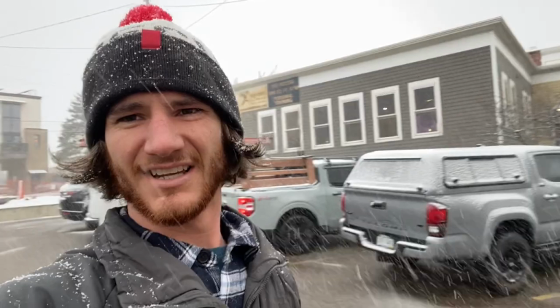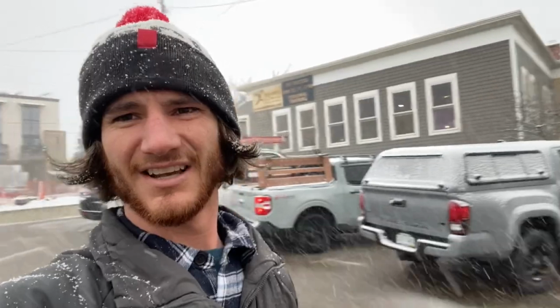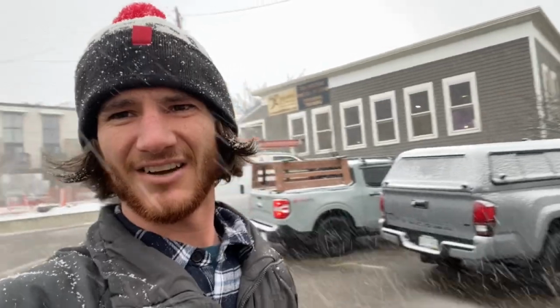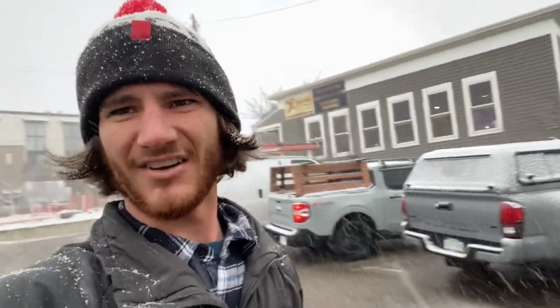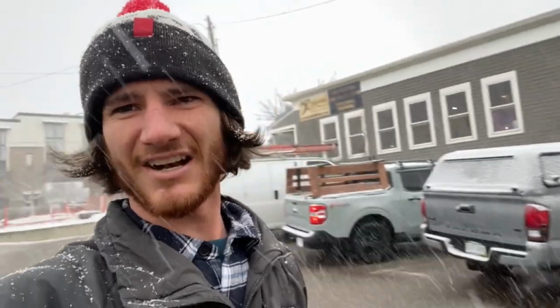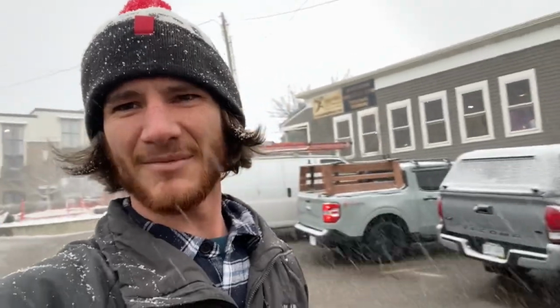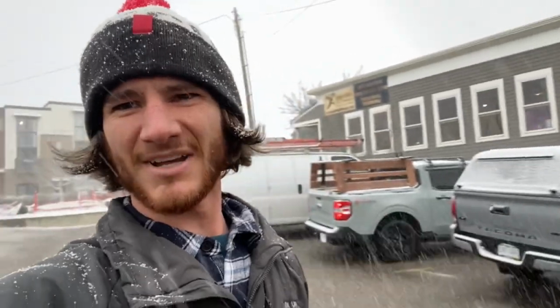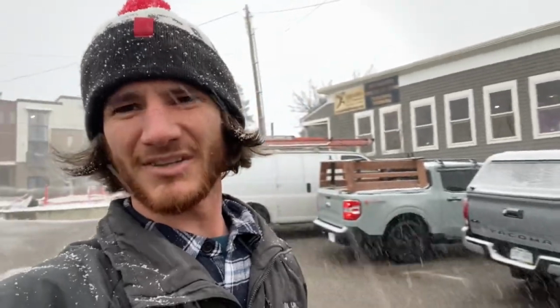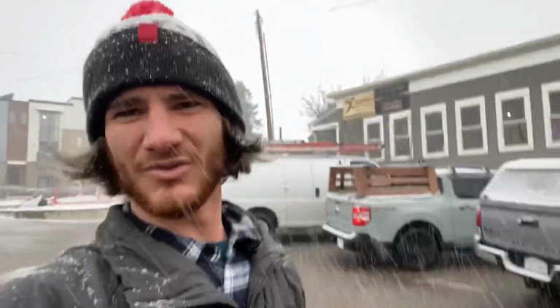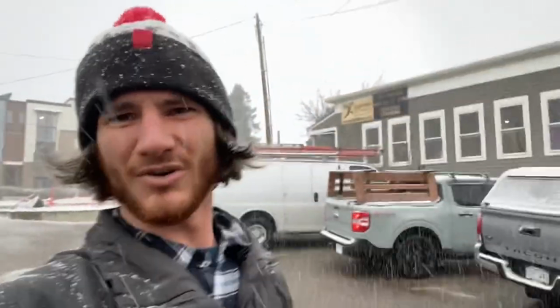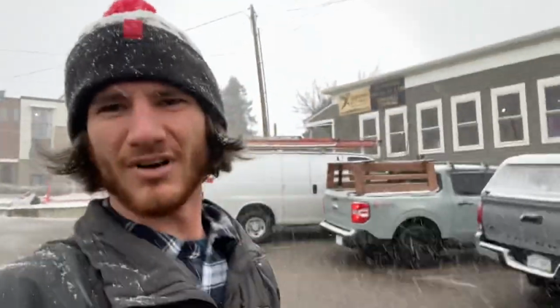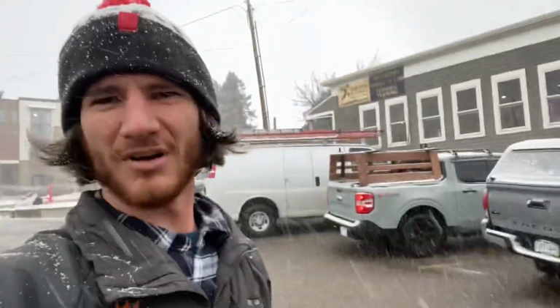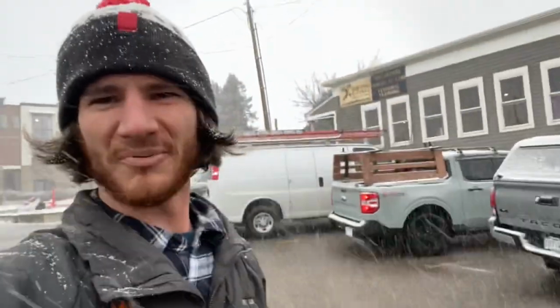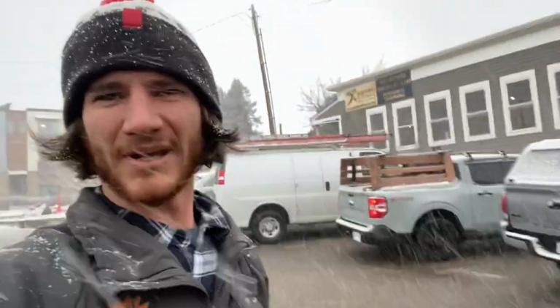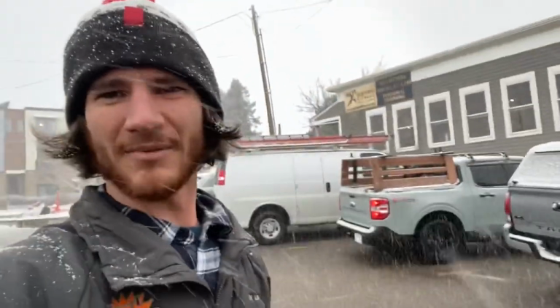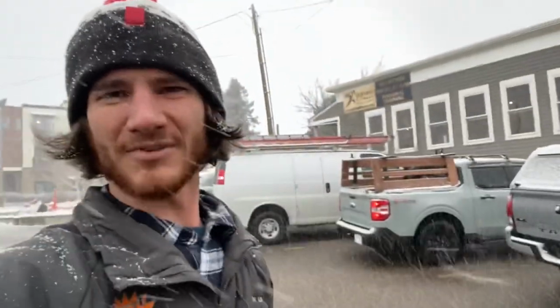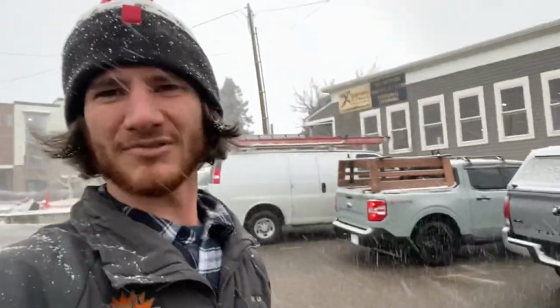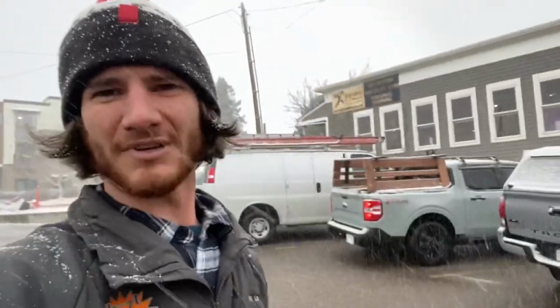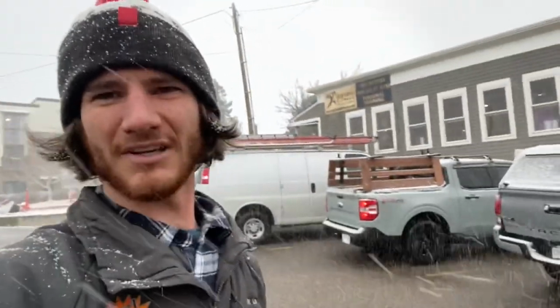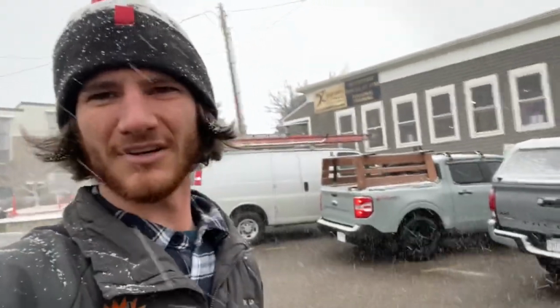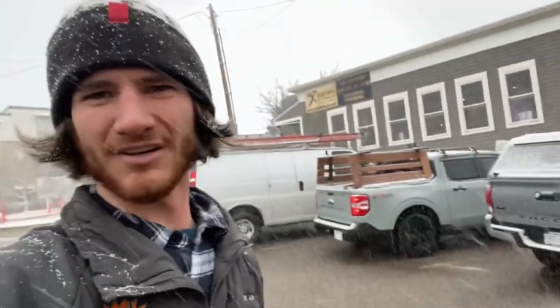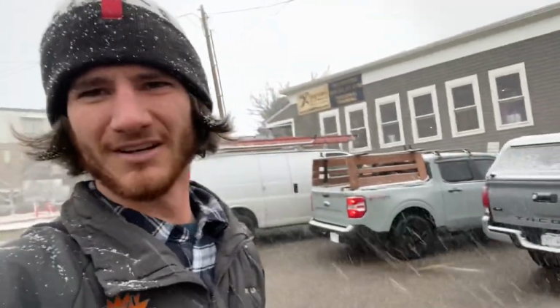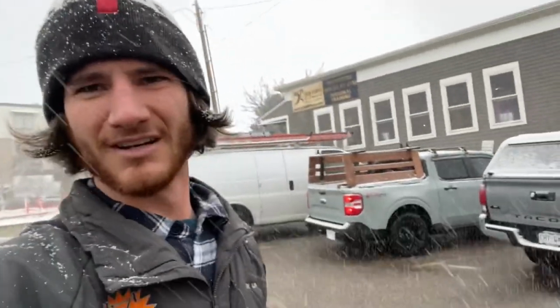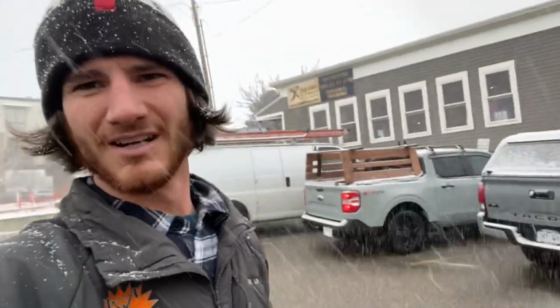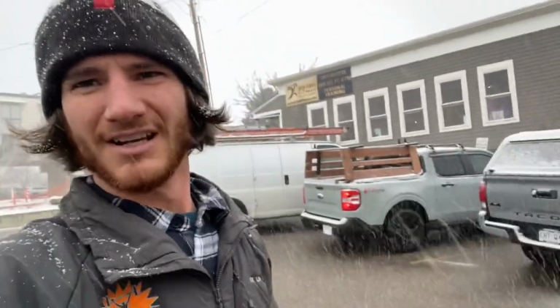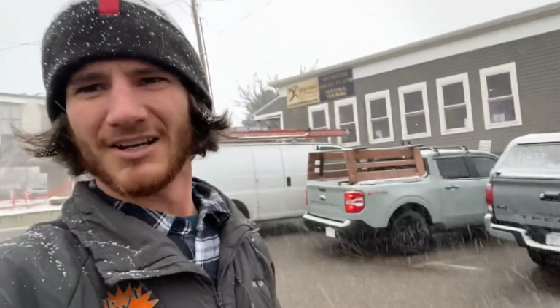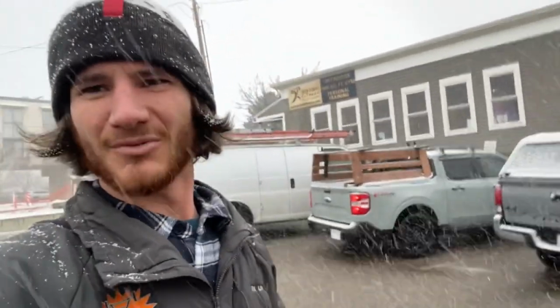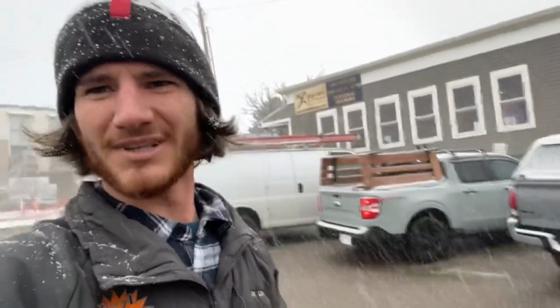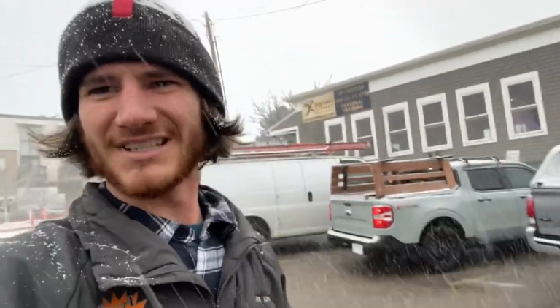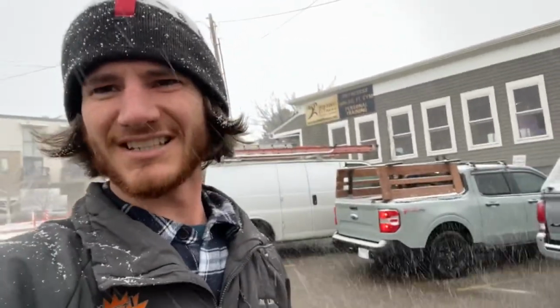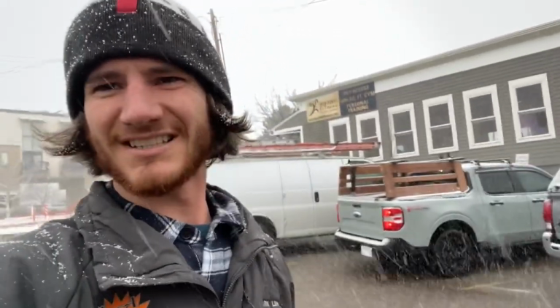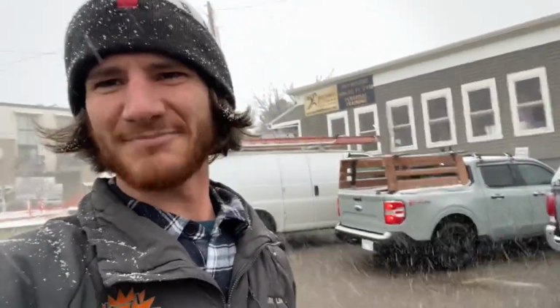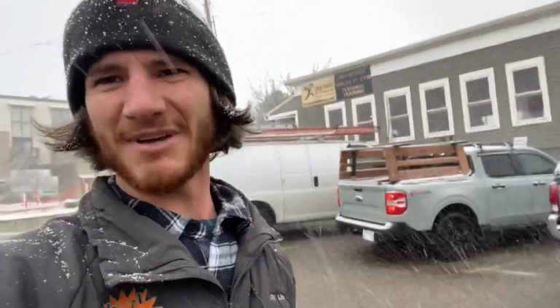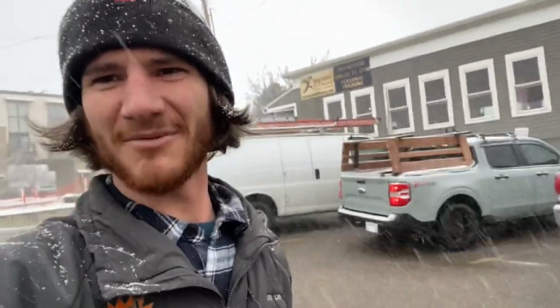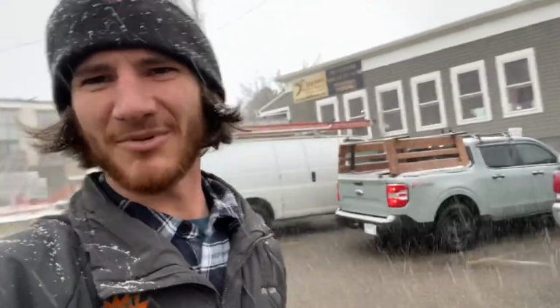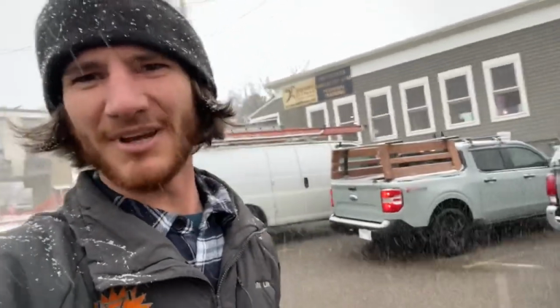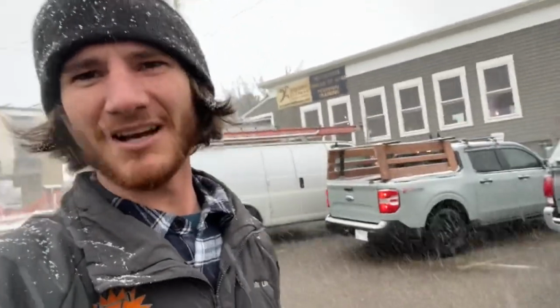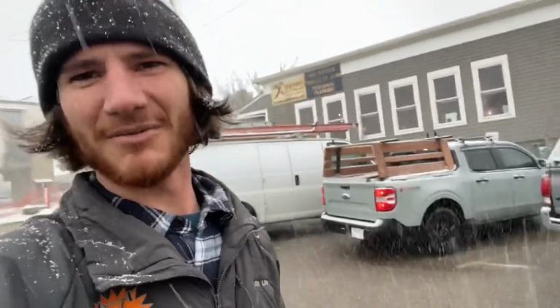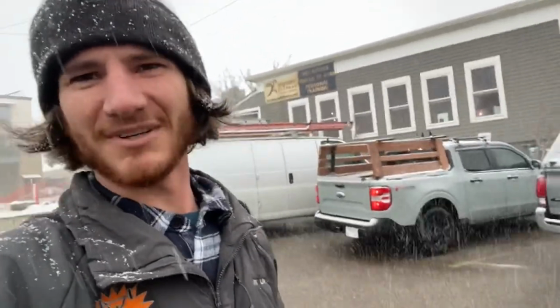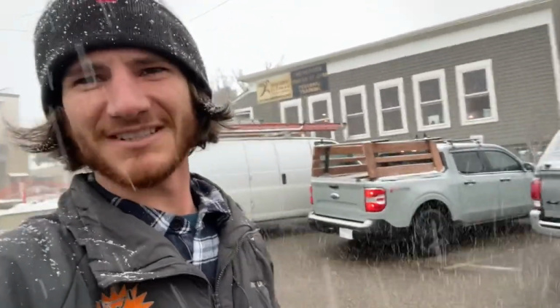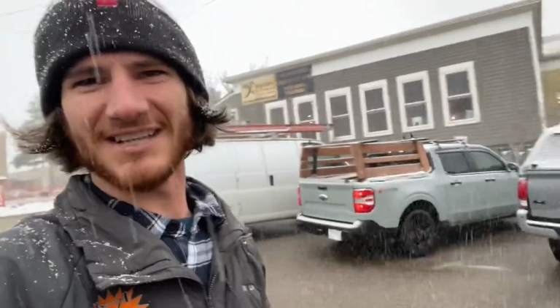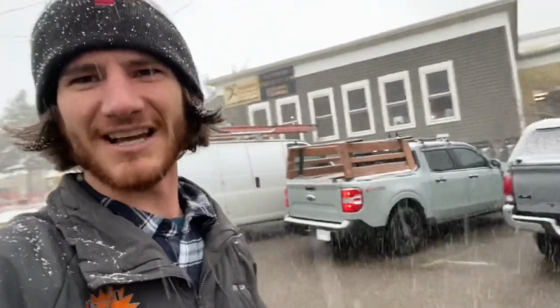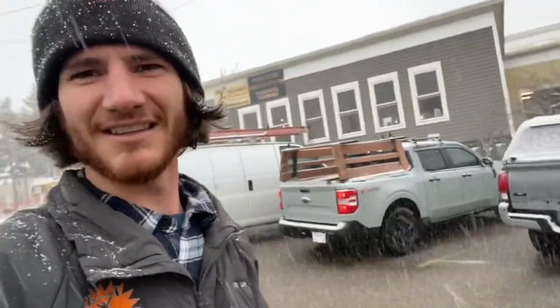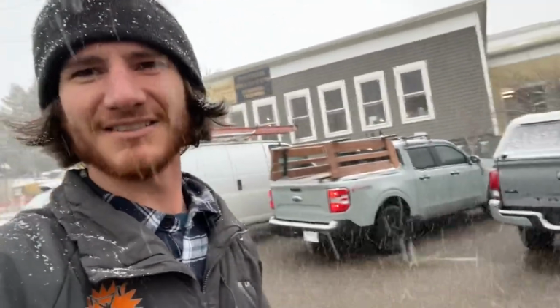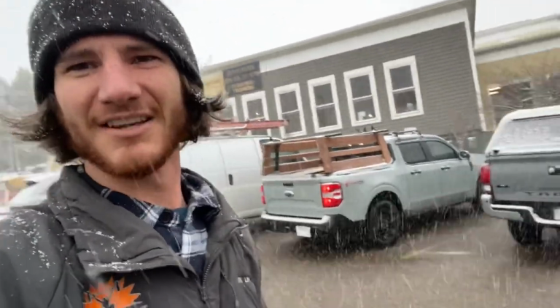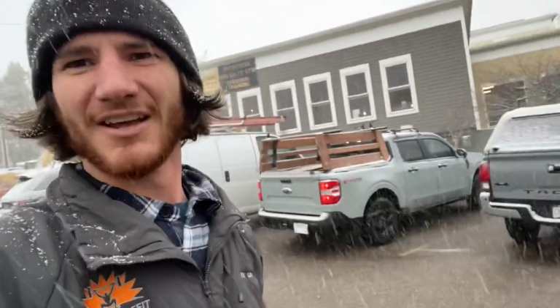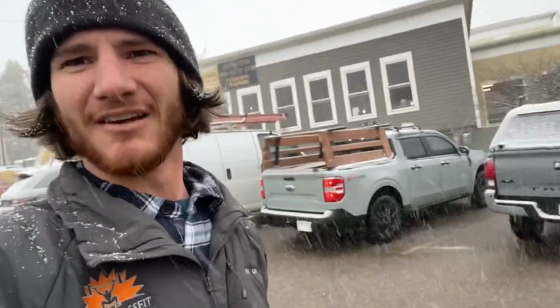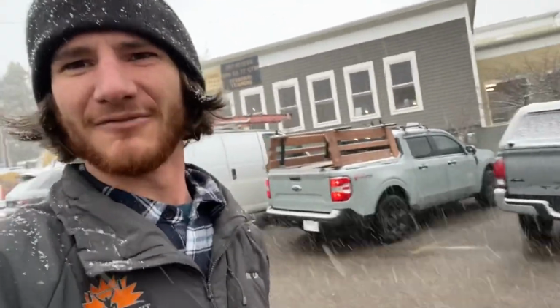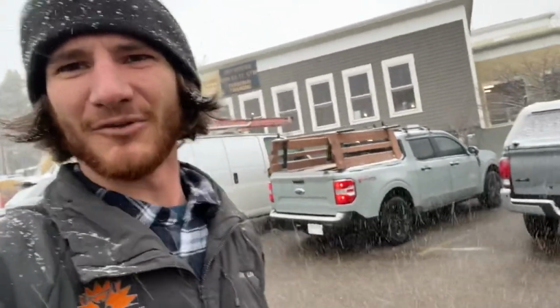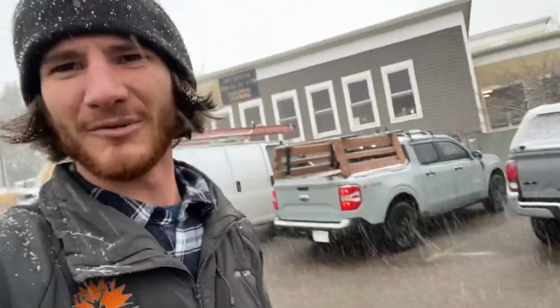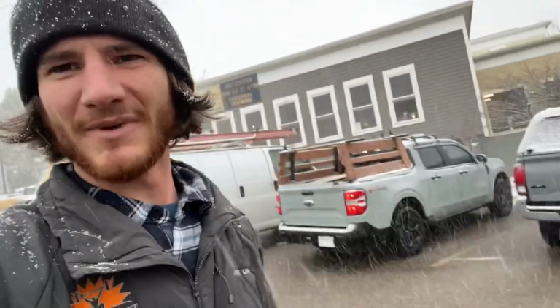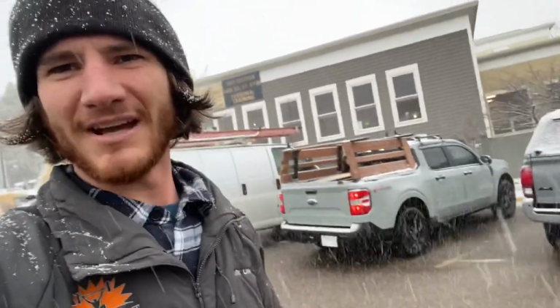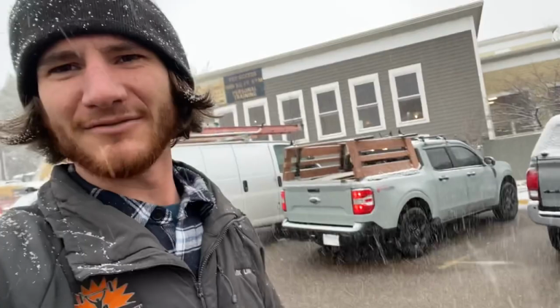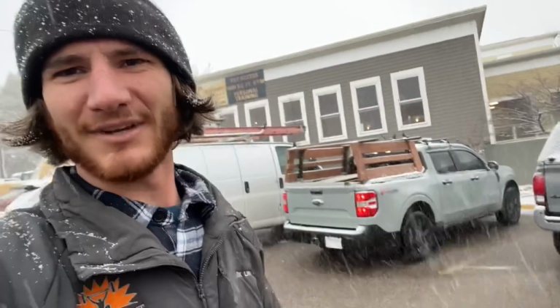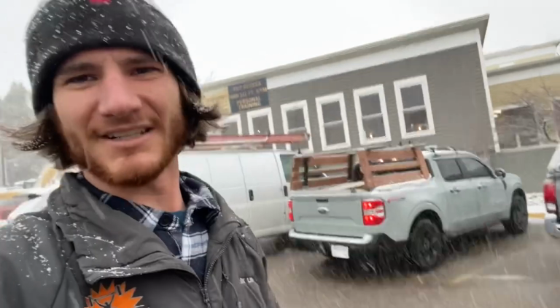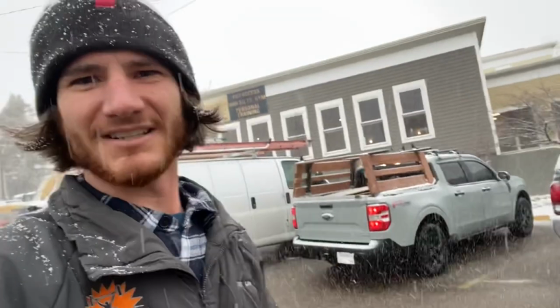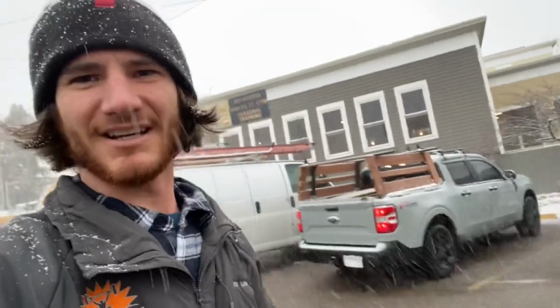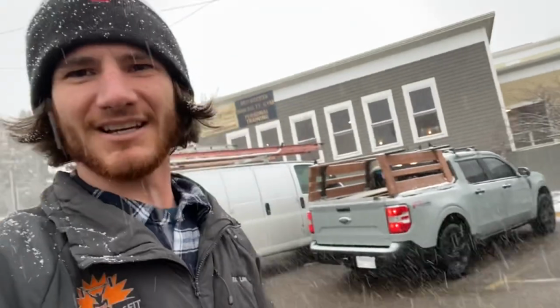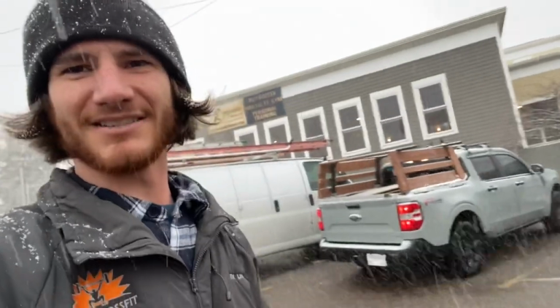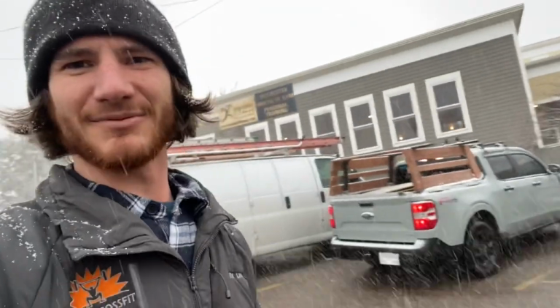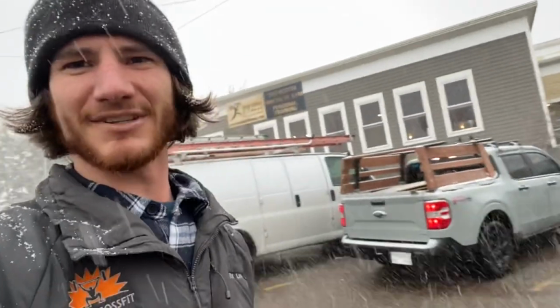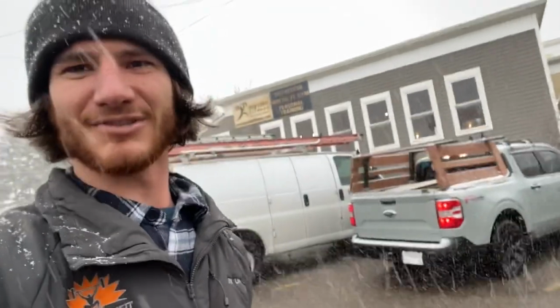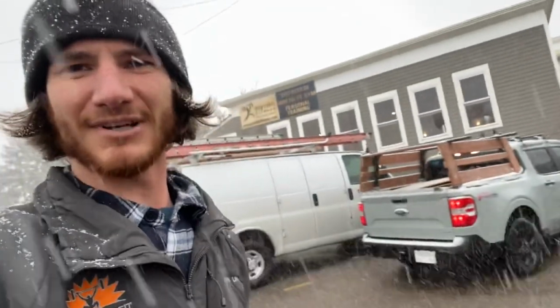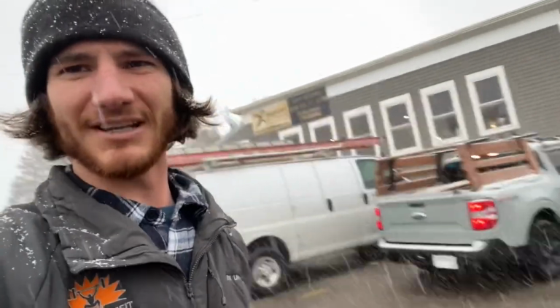All right, I'm at U-Haul picking up a trailer. We're going to test this bad boy out and see how this Ford Maverick does with the trailer.